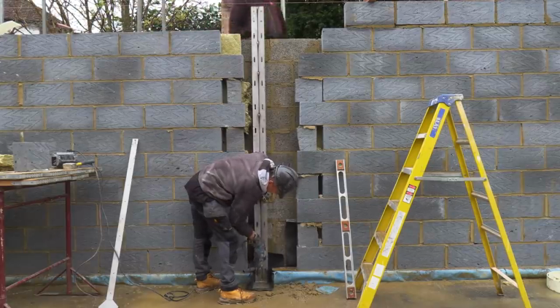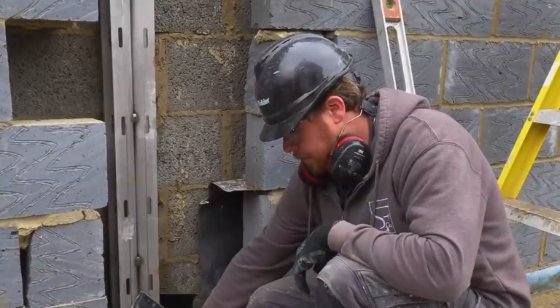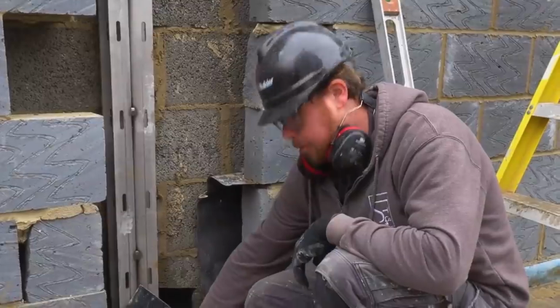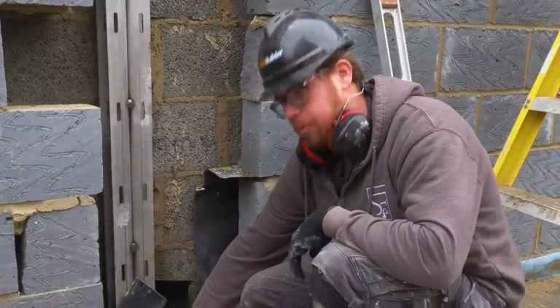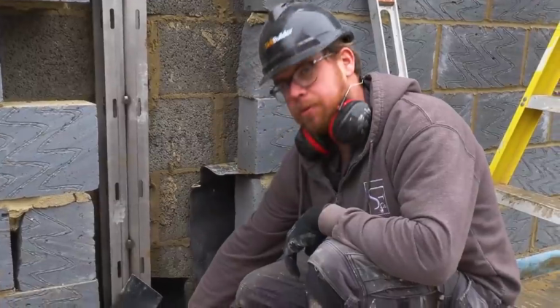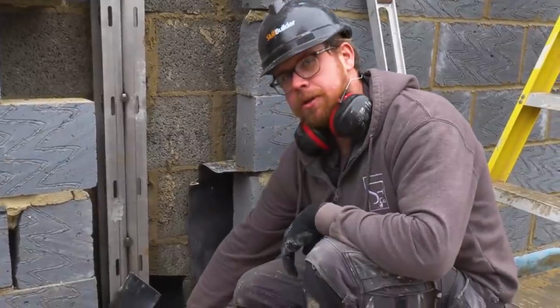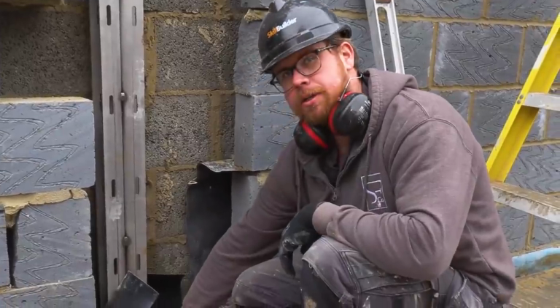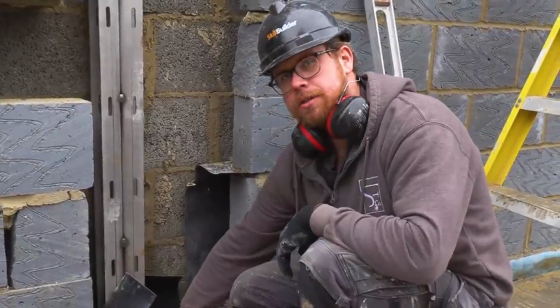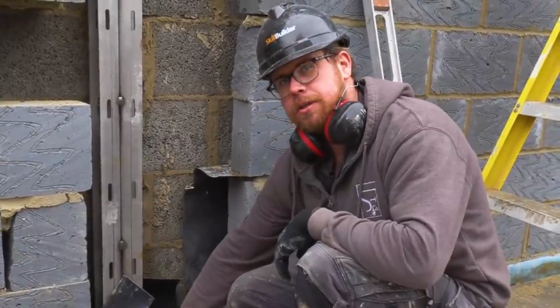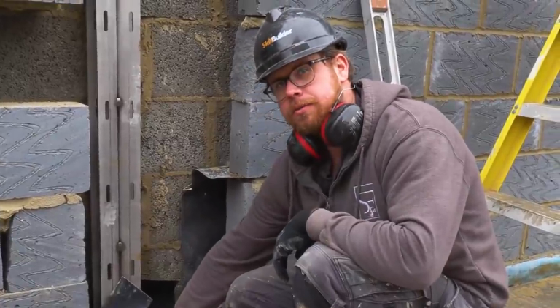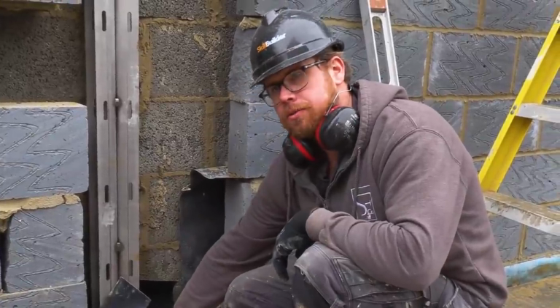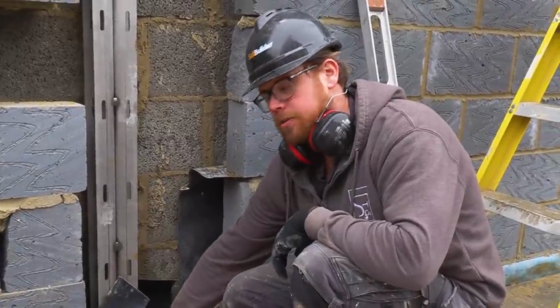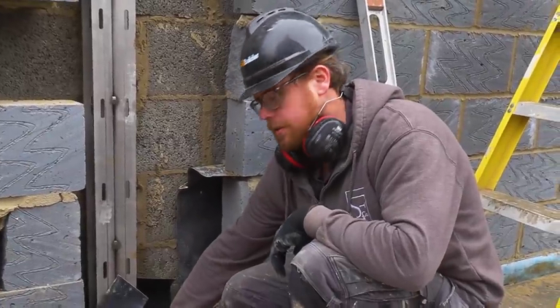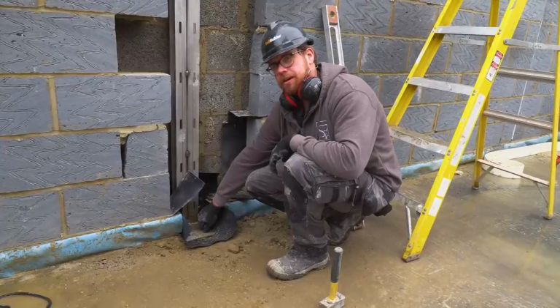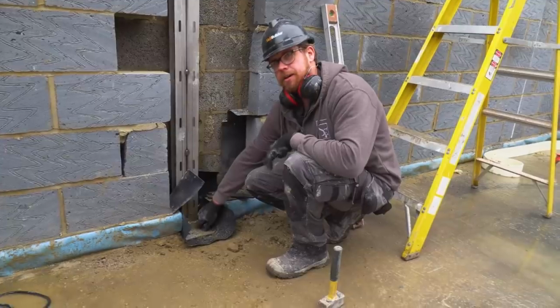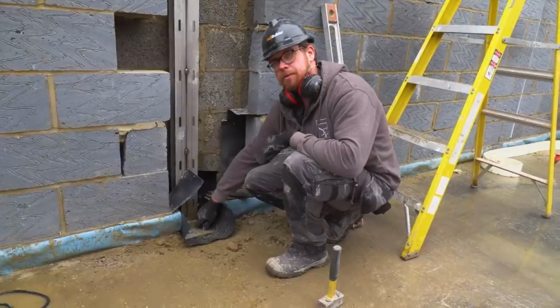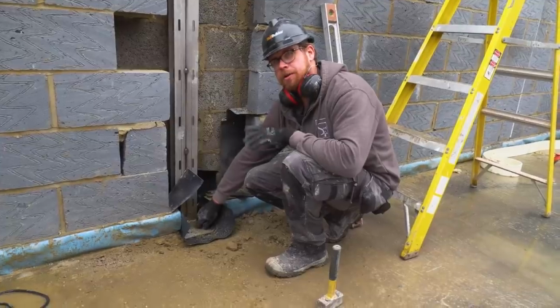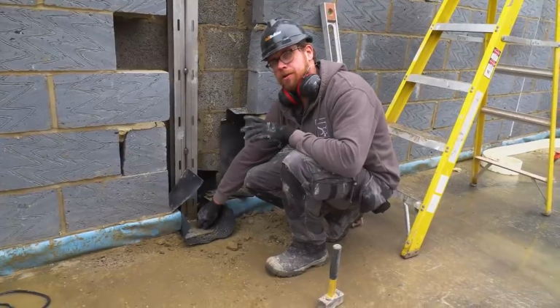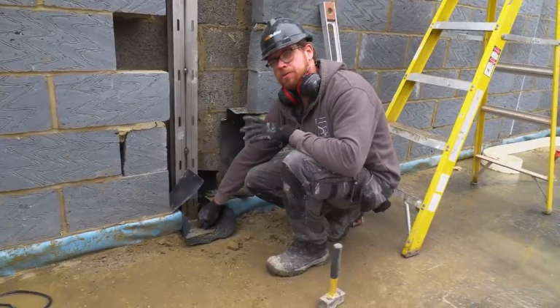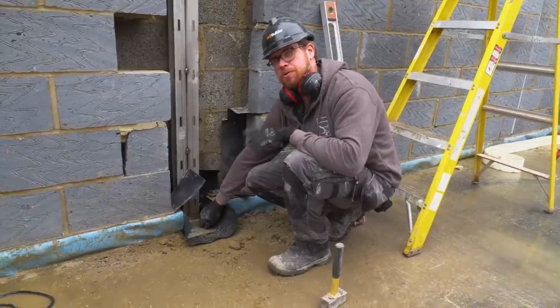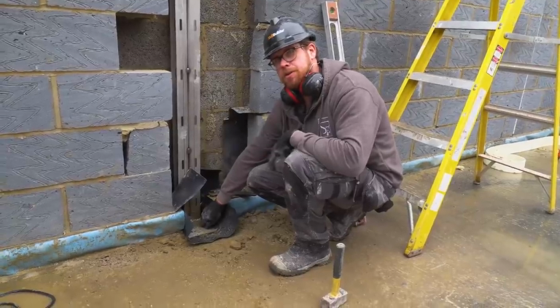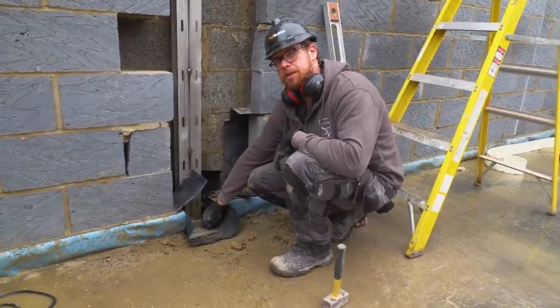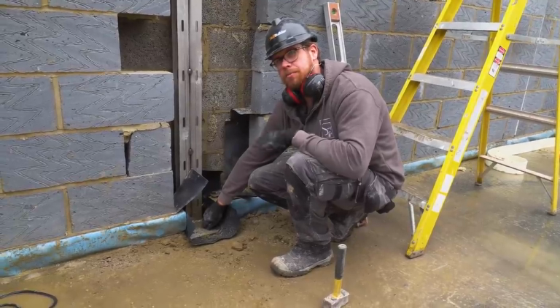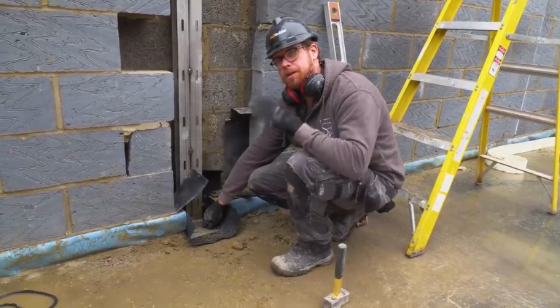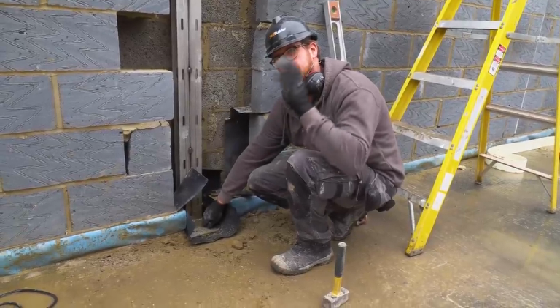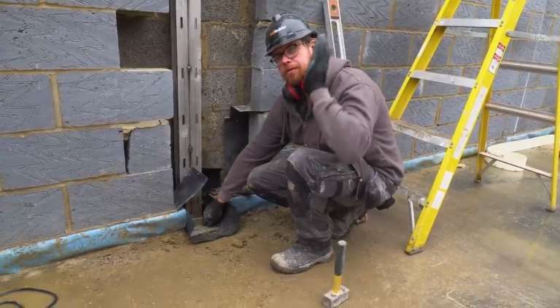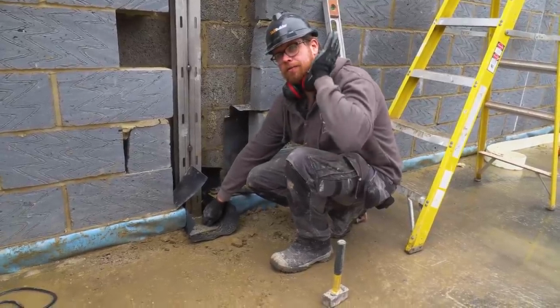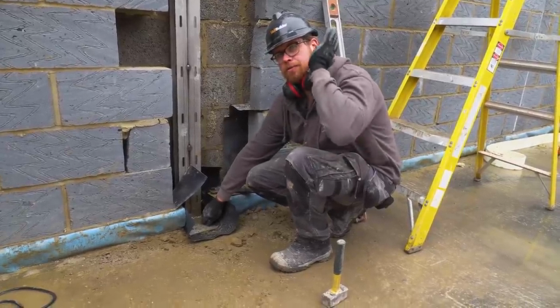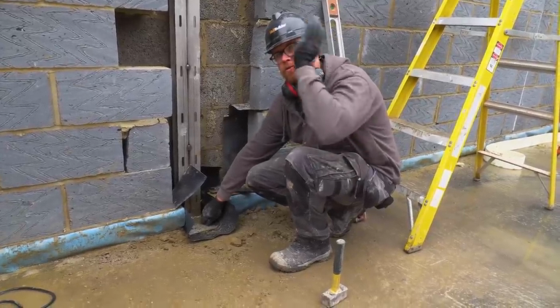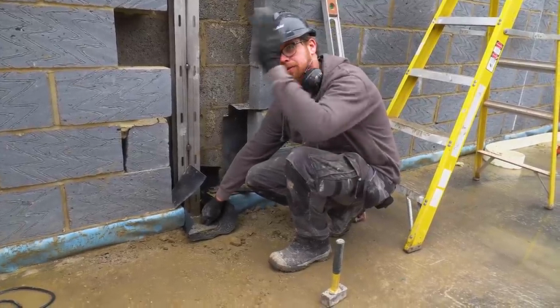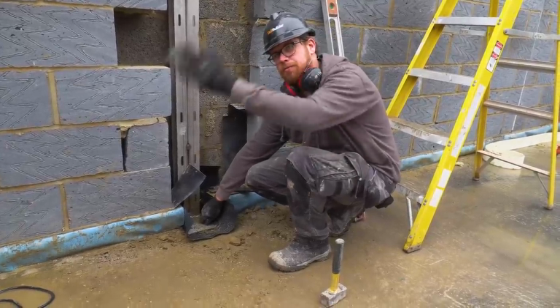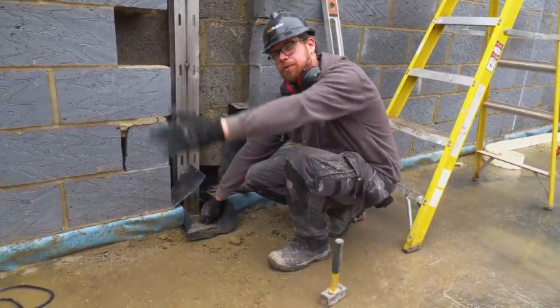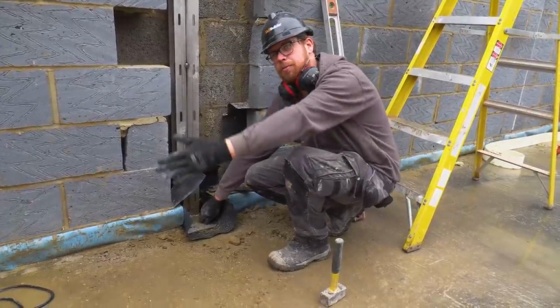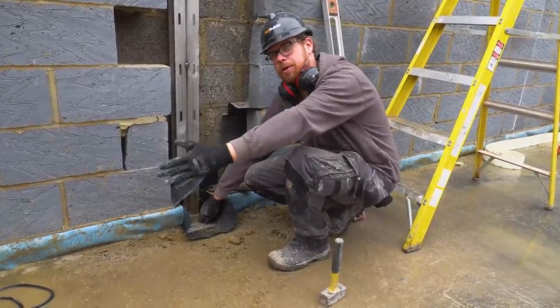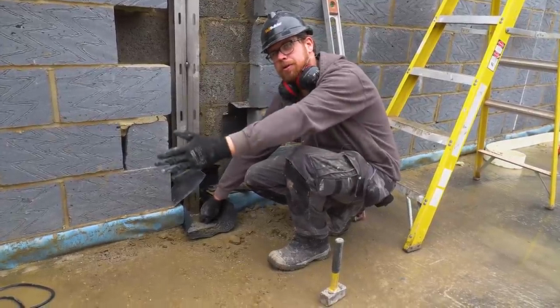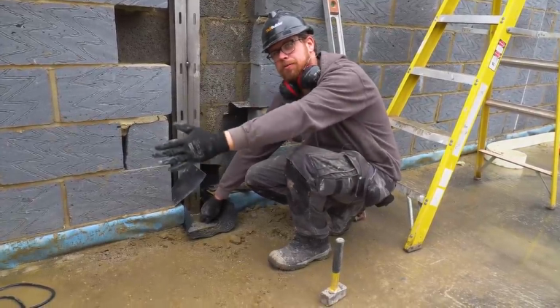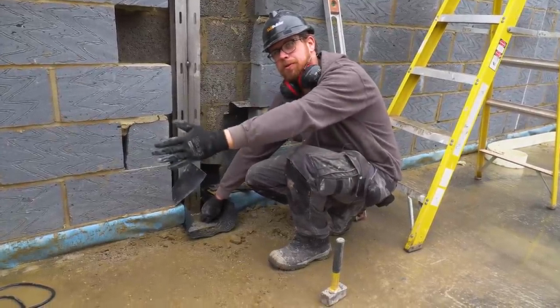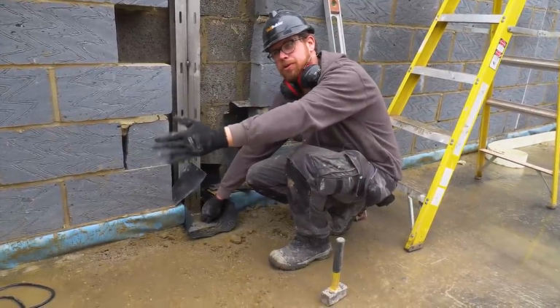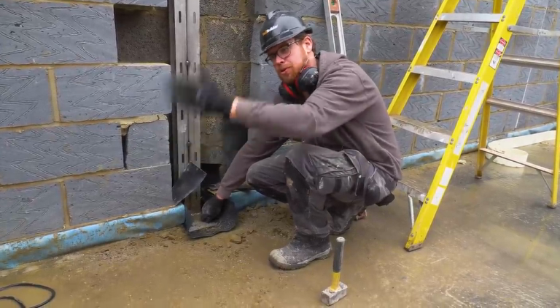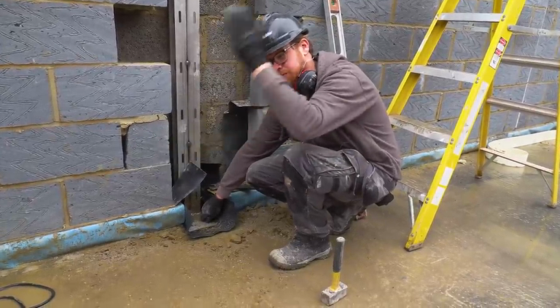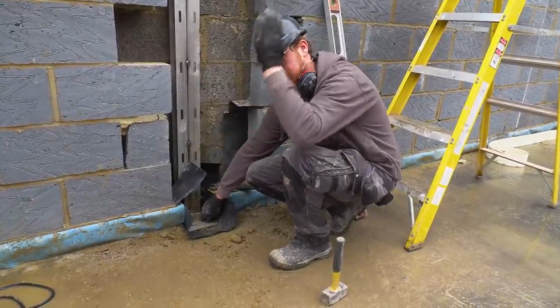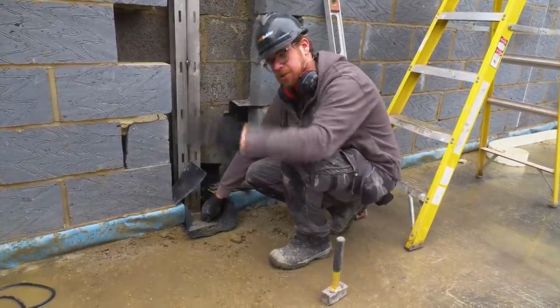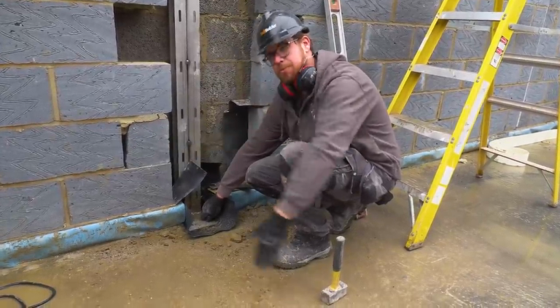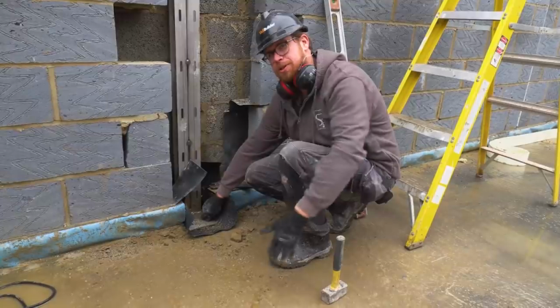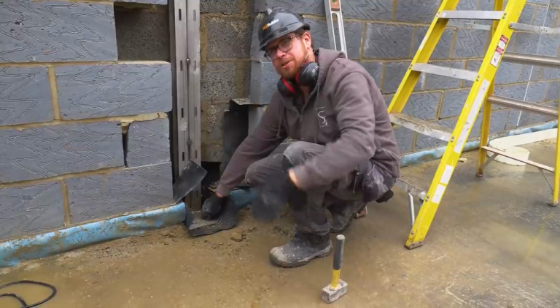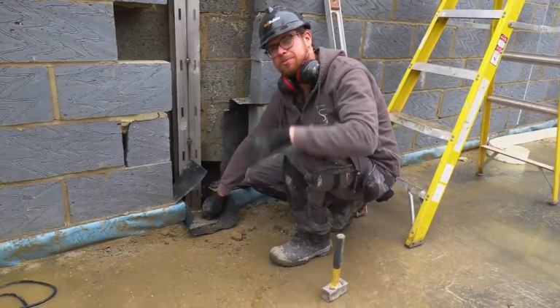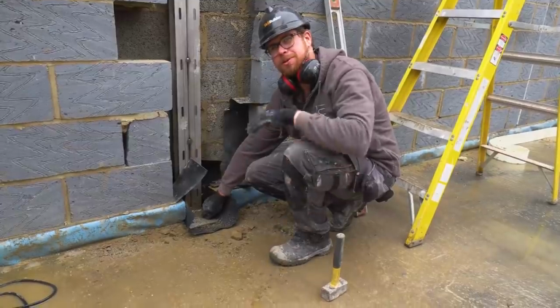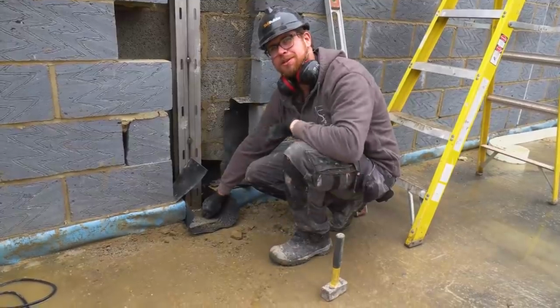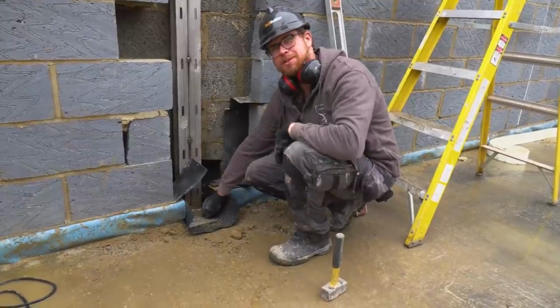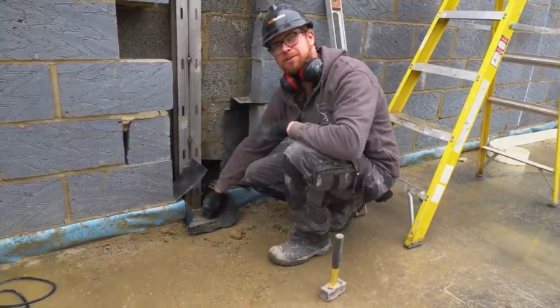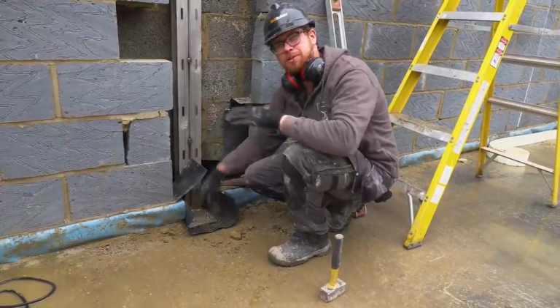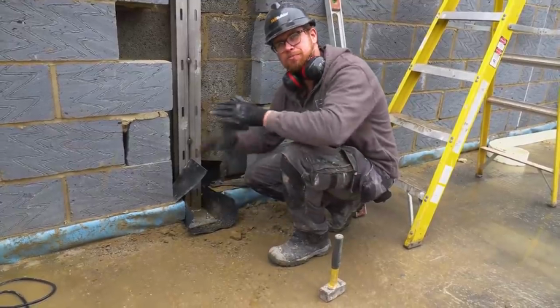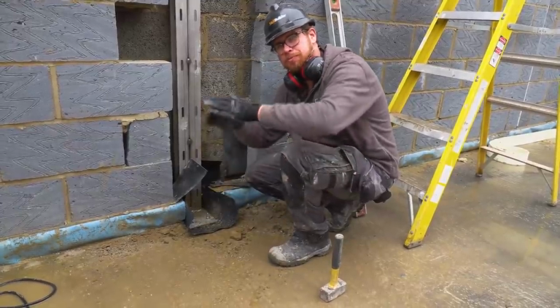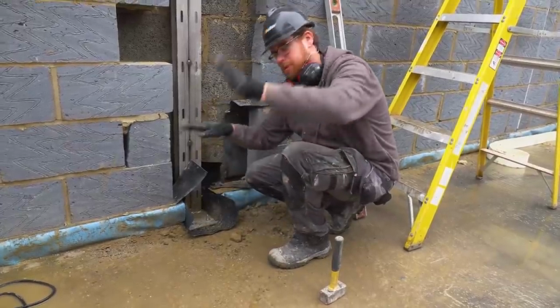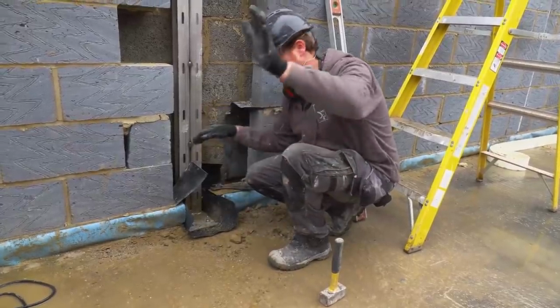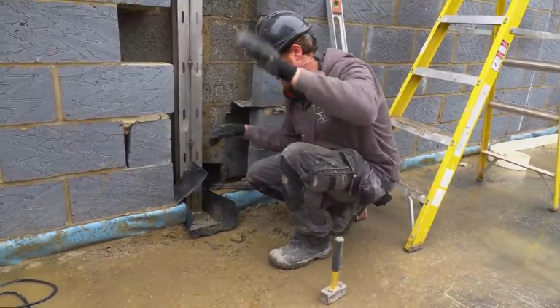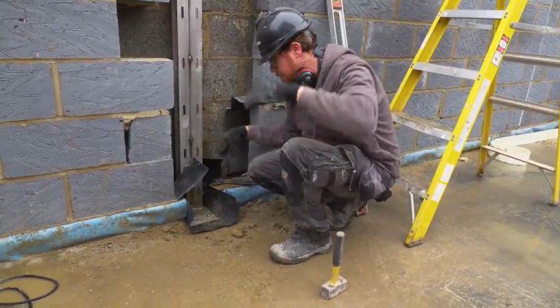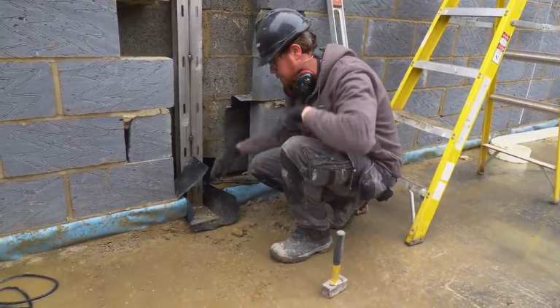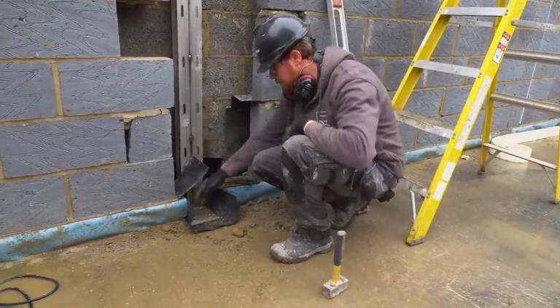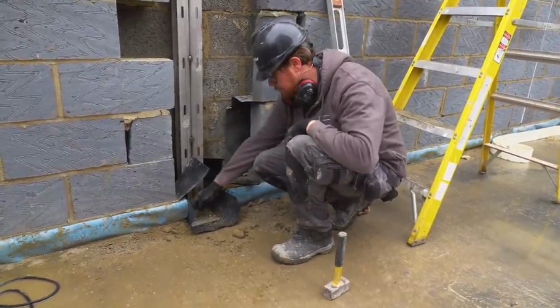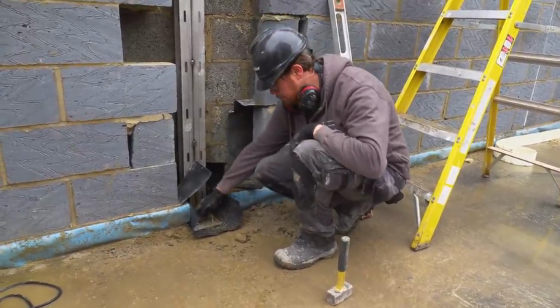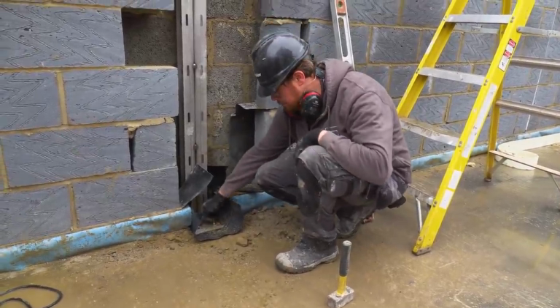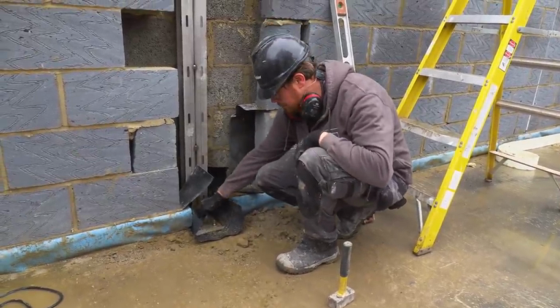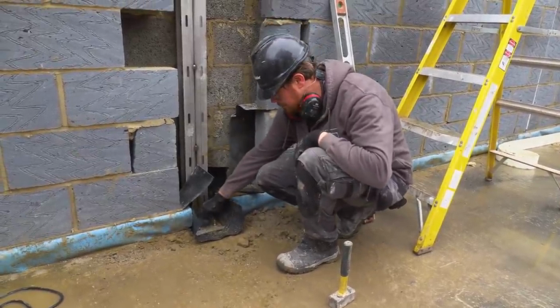We were building a conservatory and the glass wasn't in, but an acro fell straight through the middle of the French doors and smashed it to pieces — just totally smashed the corner up.